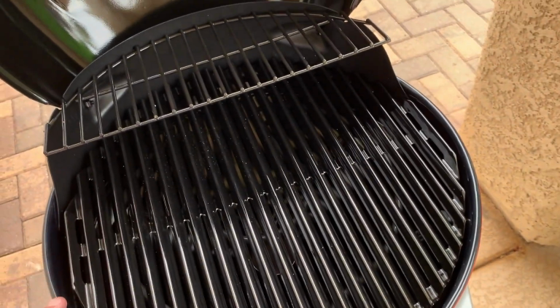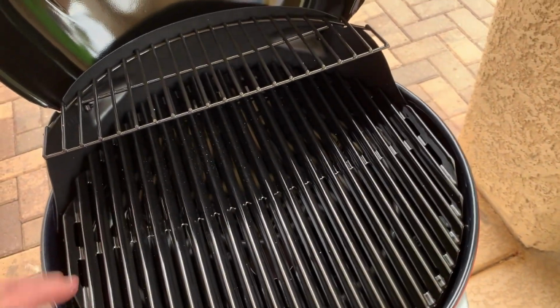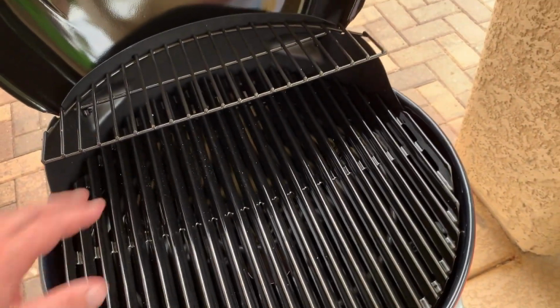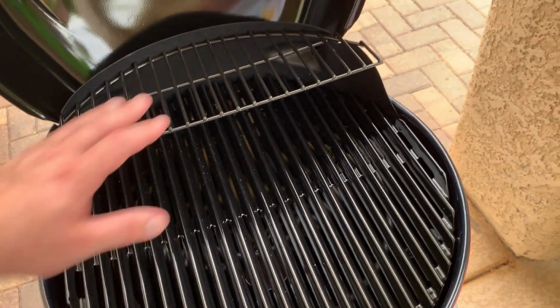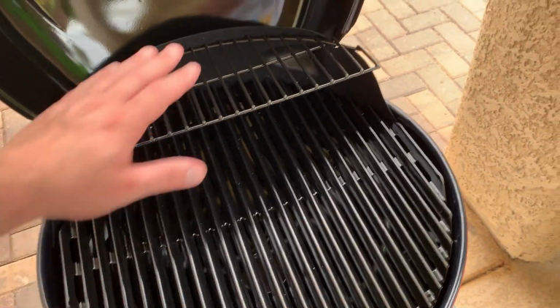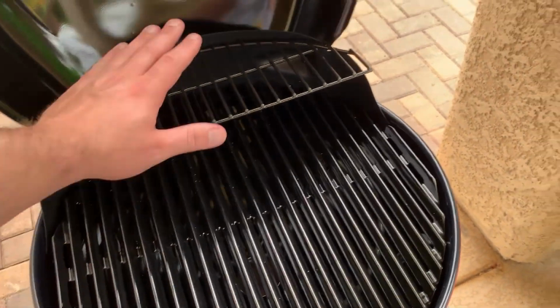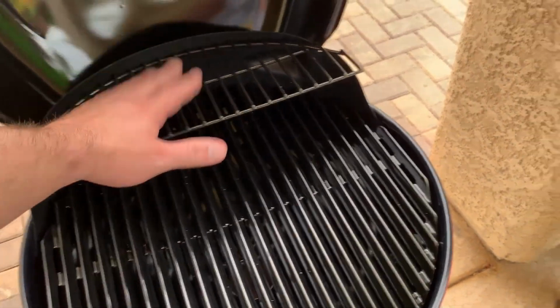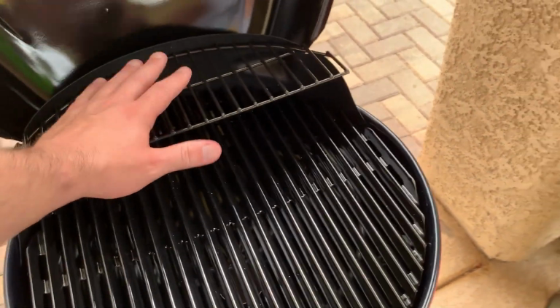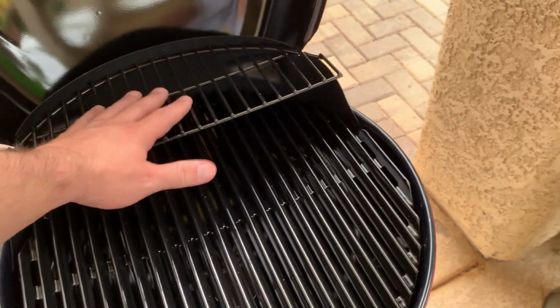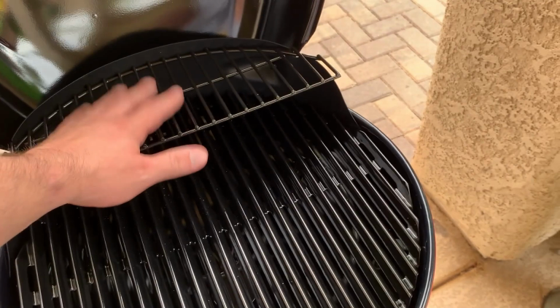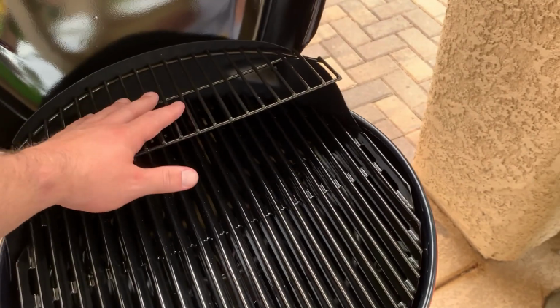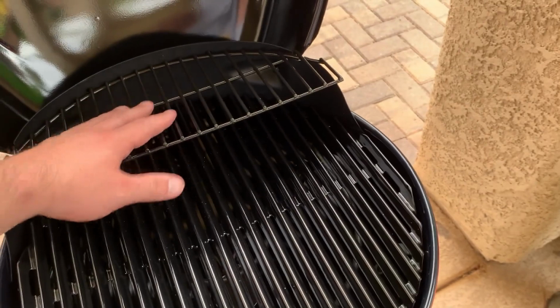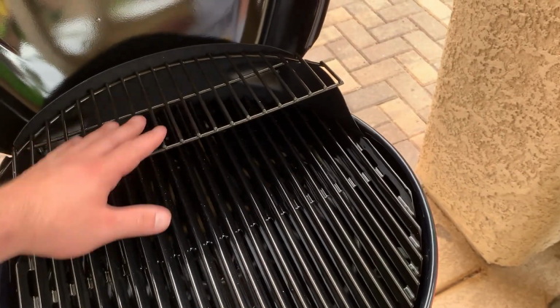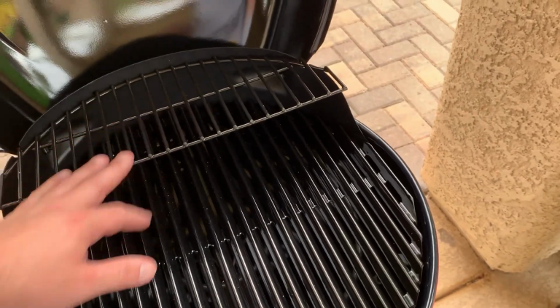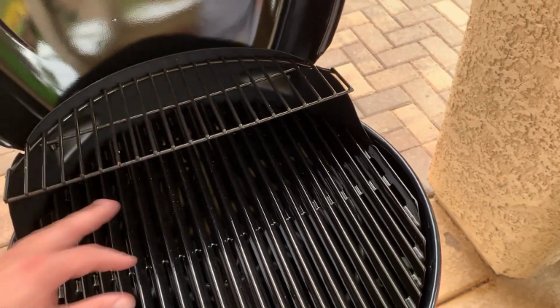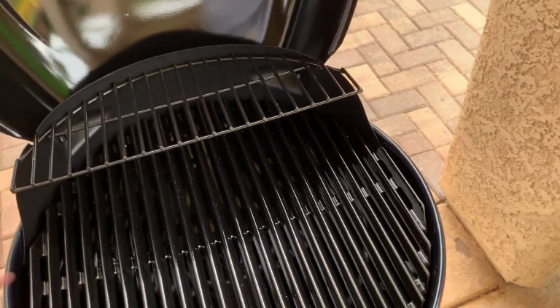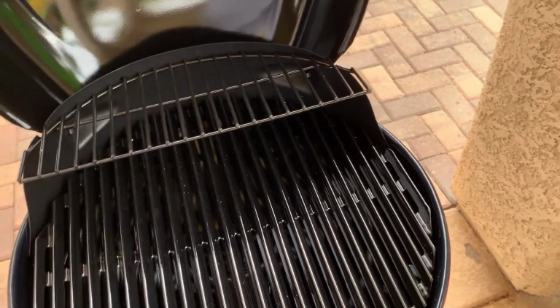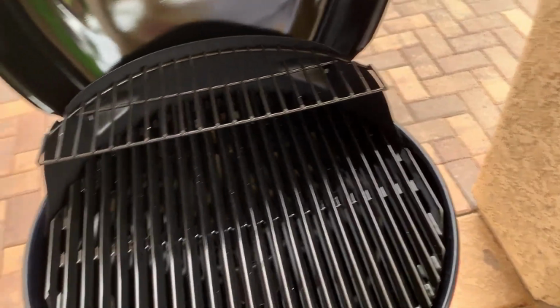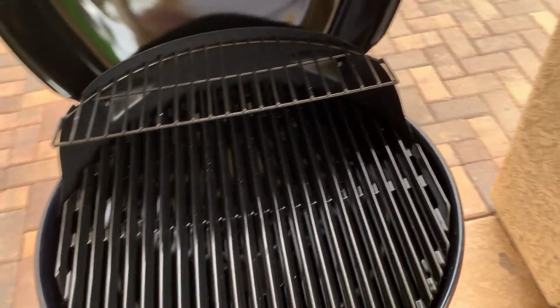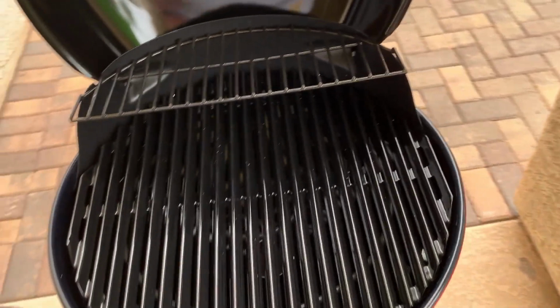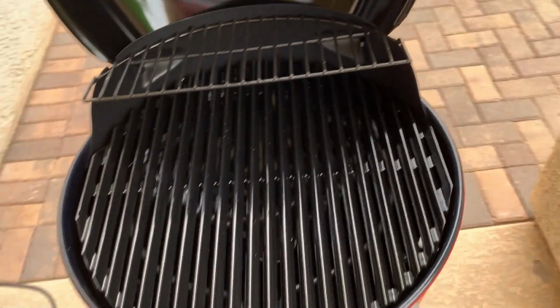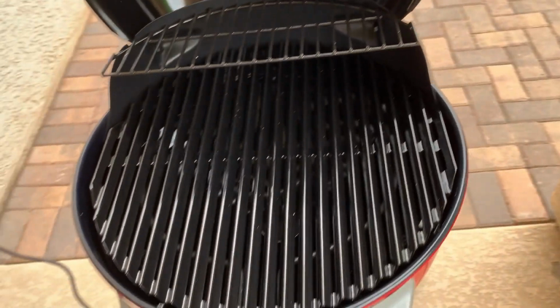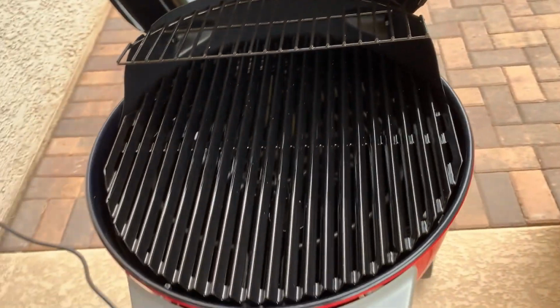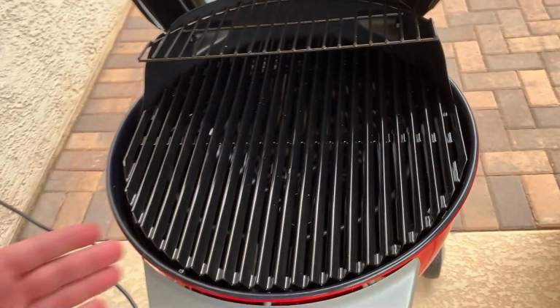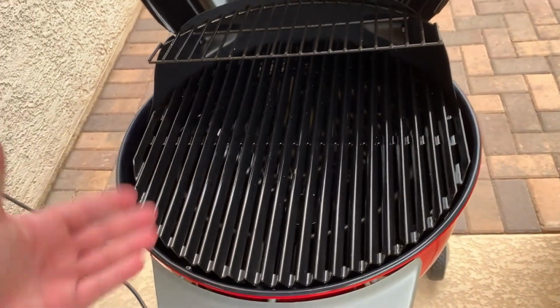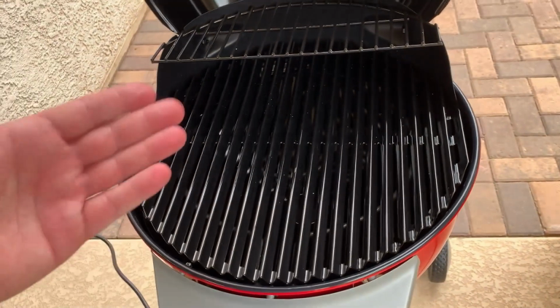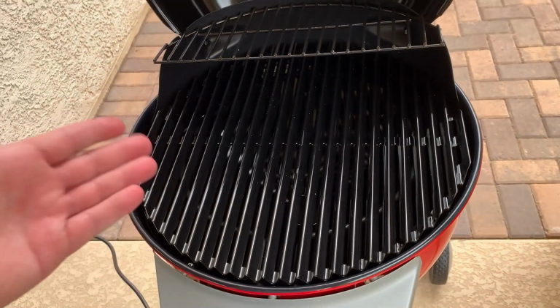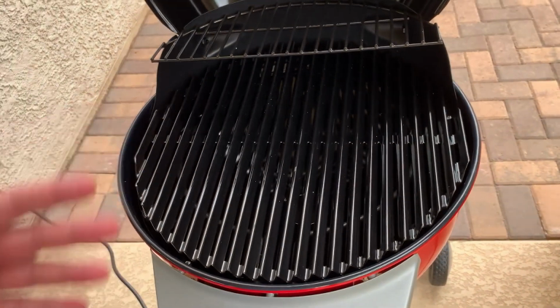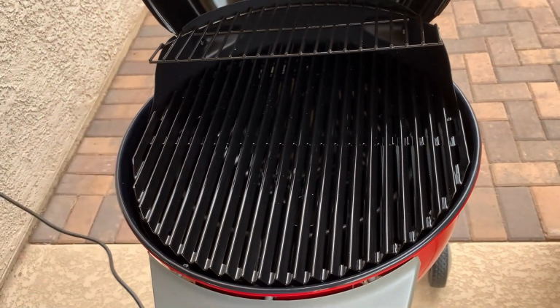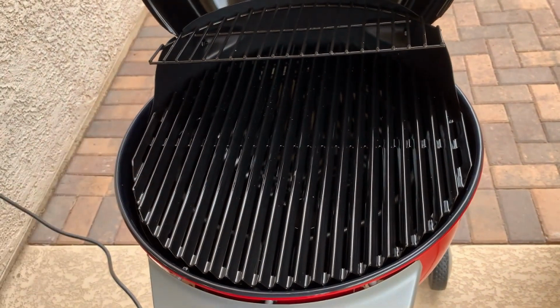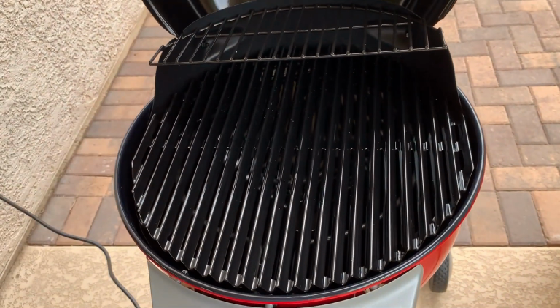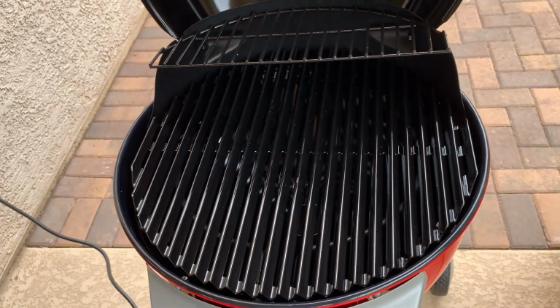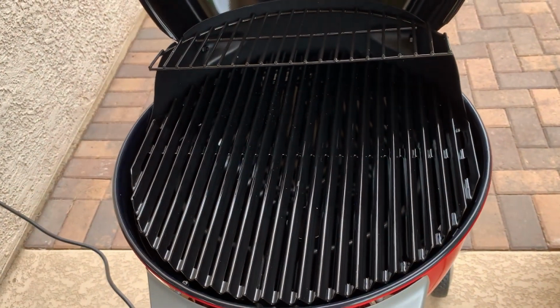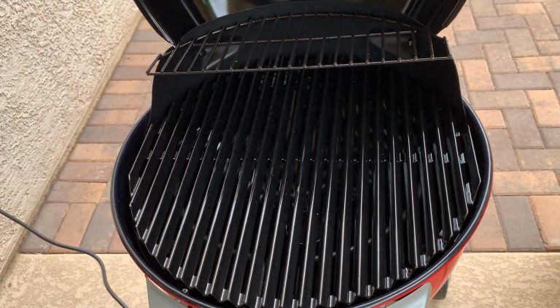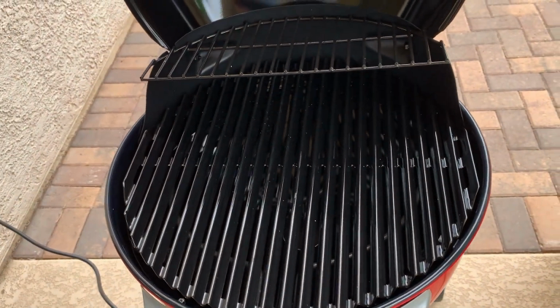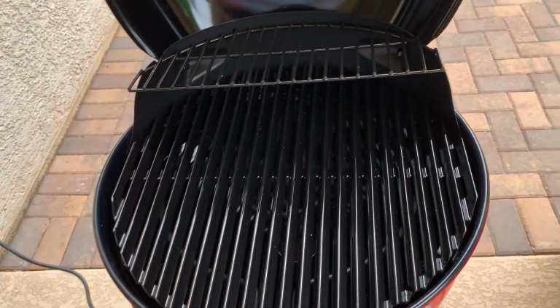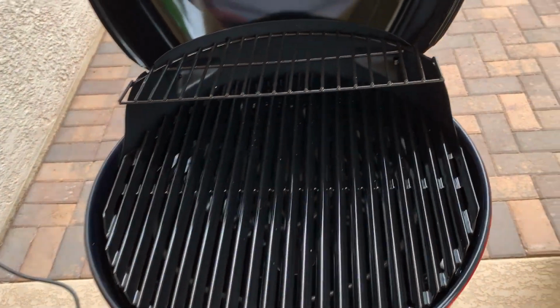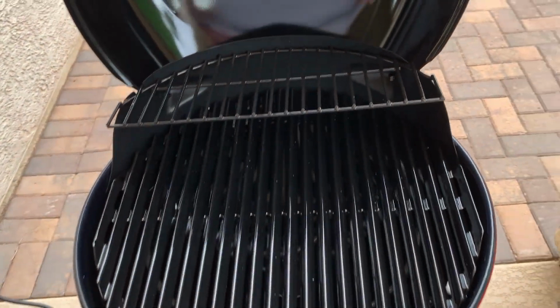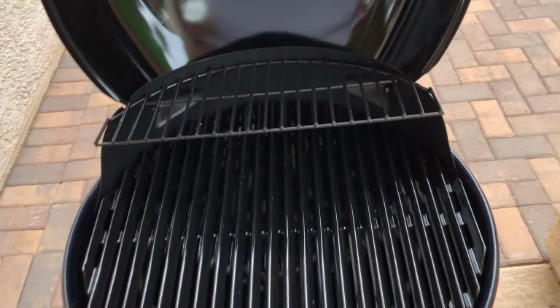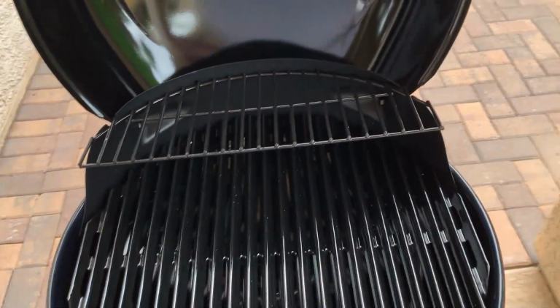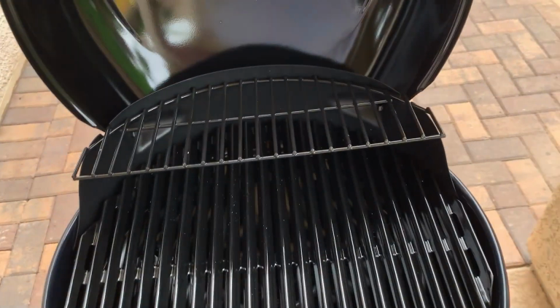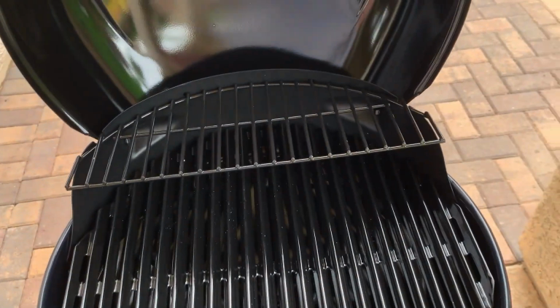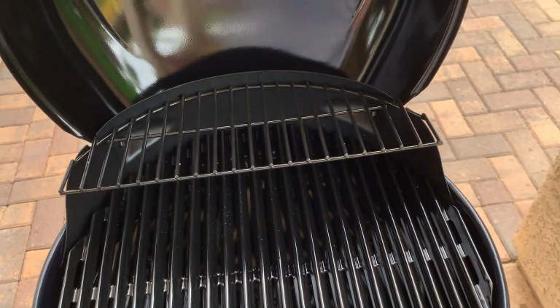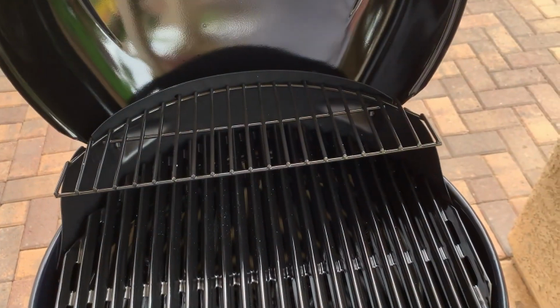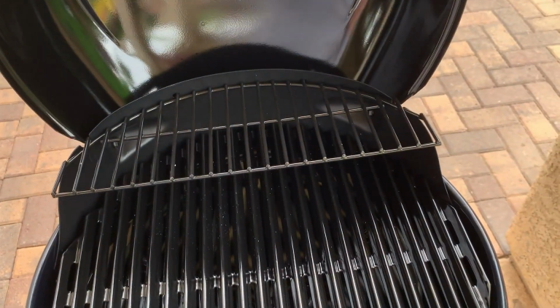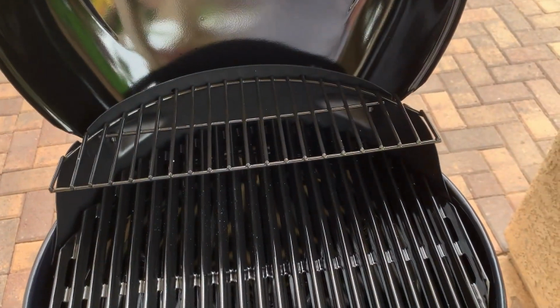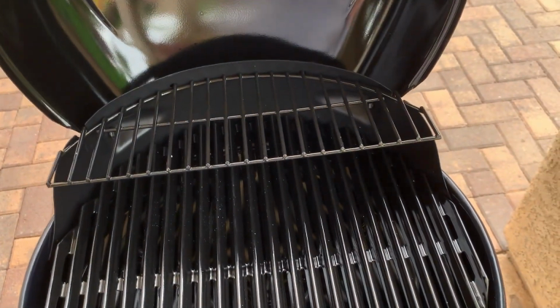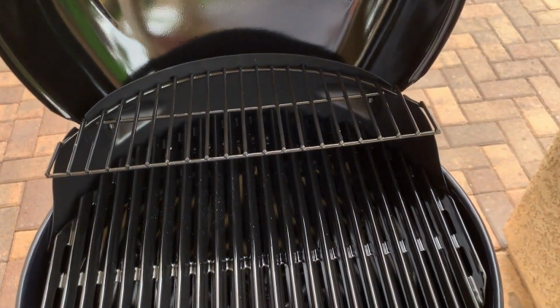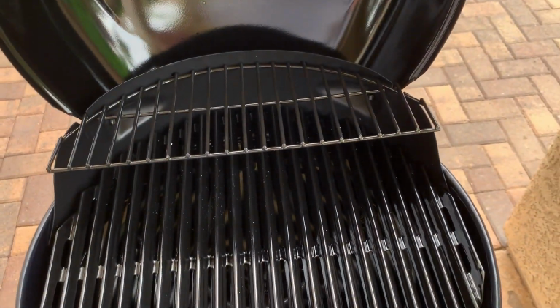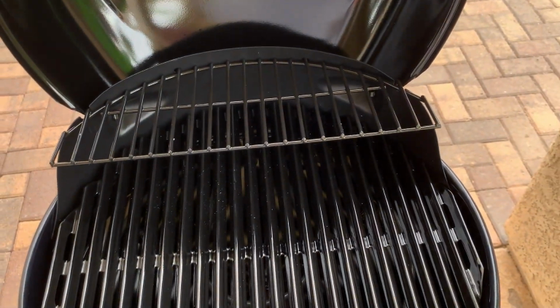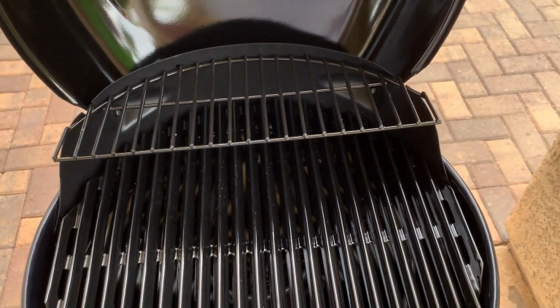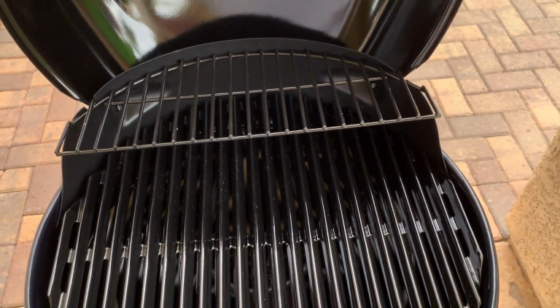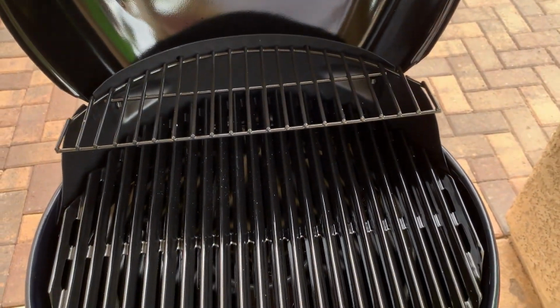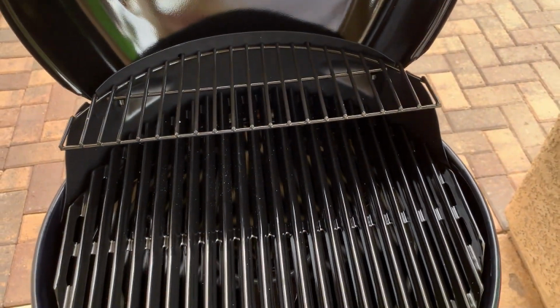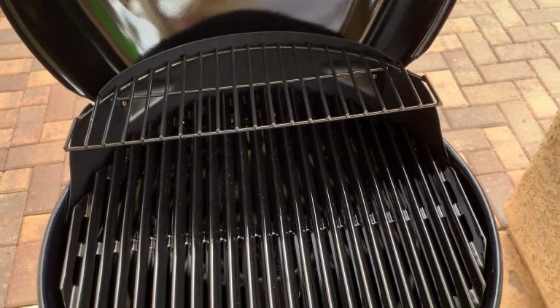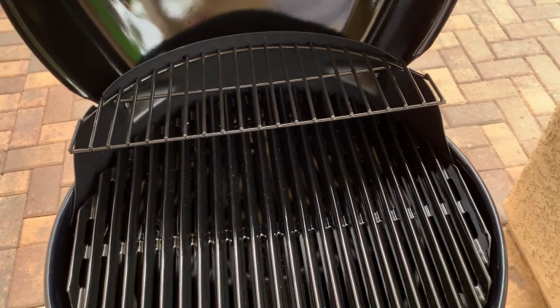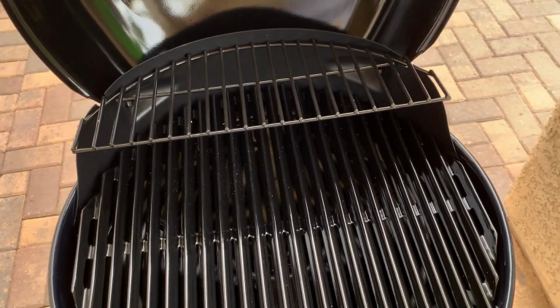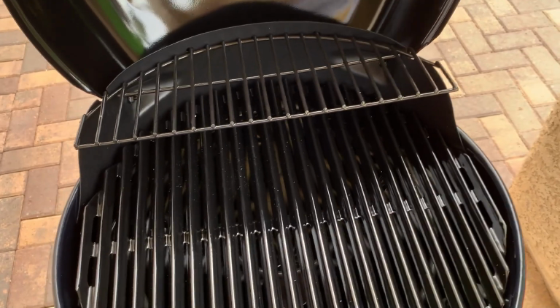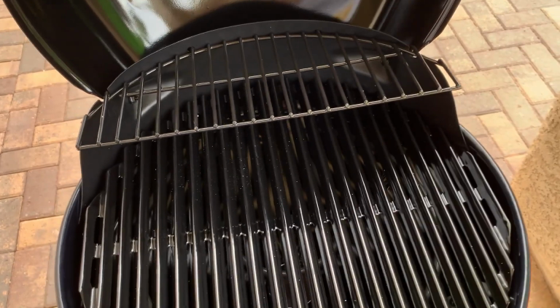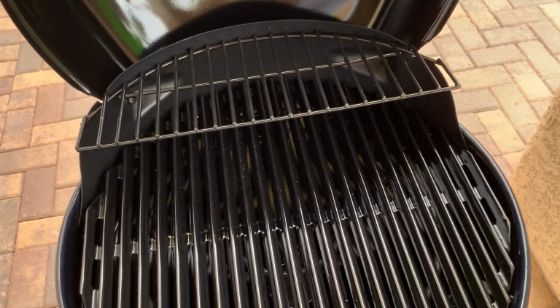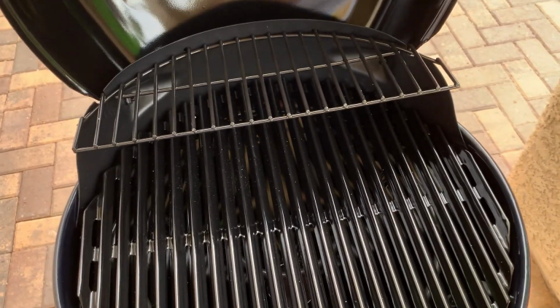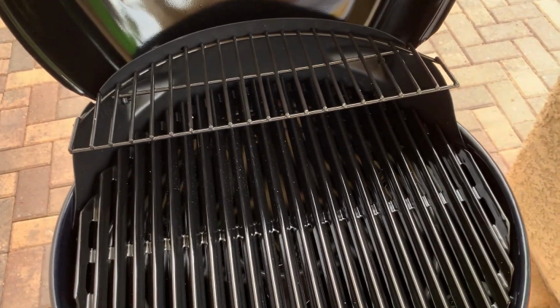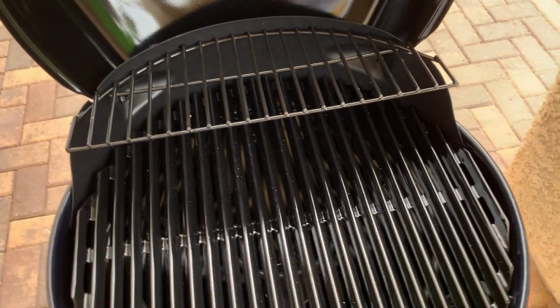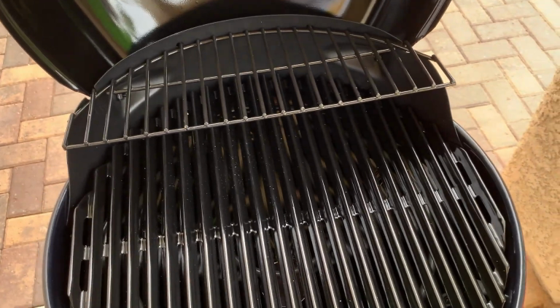Obviously on the side grate it'll cook less because it's off the heat a little bit, but yeah it definitely does cook a good steak — we've had some burgers on here as well.